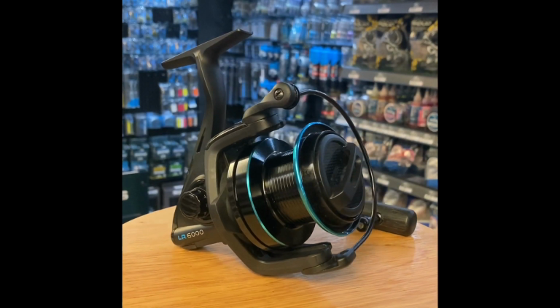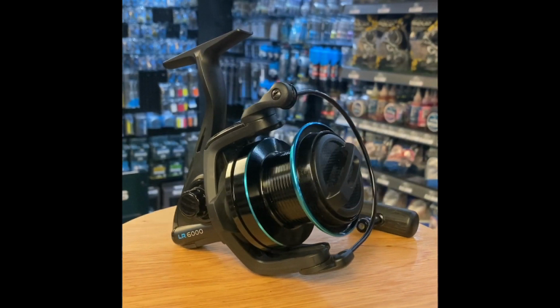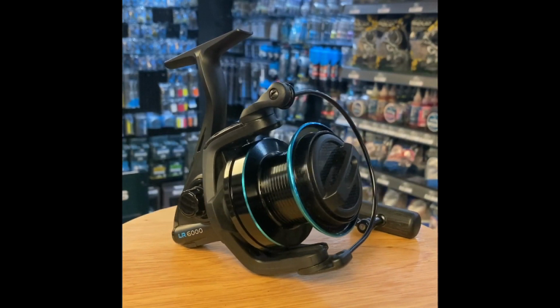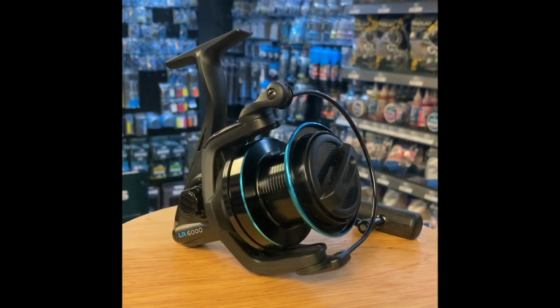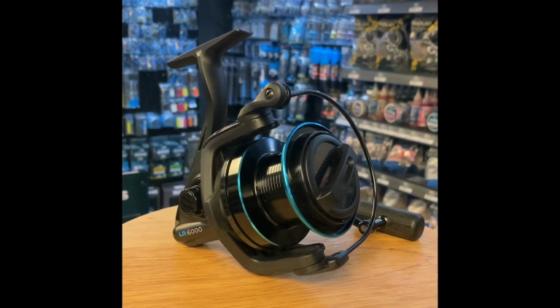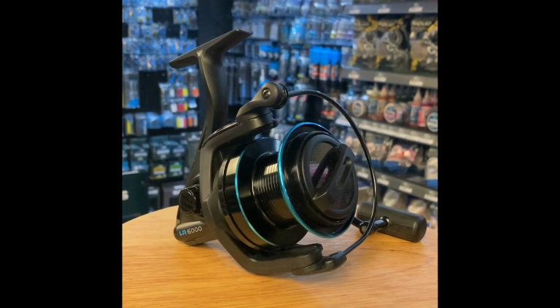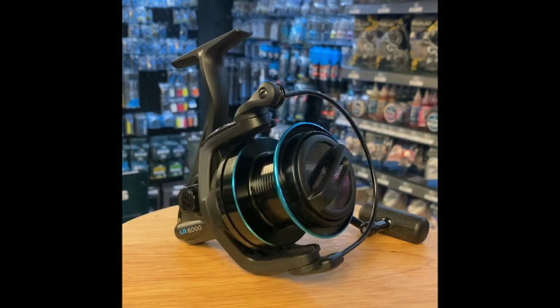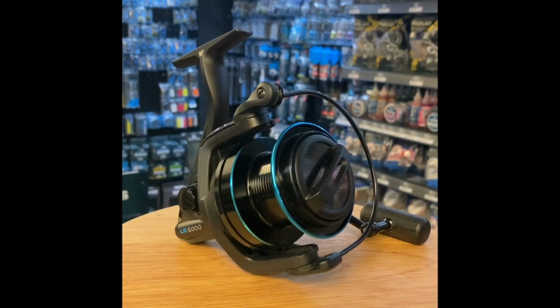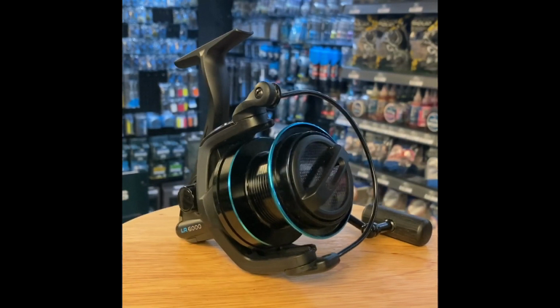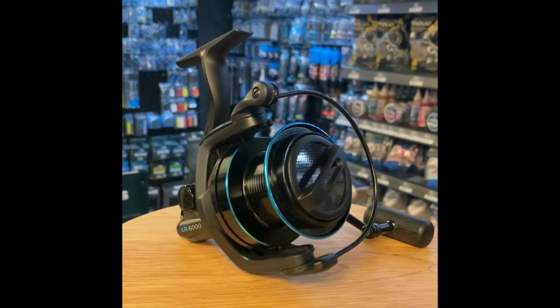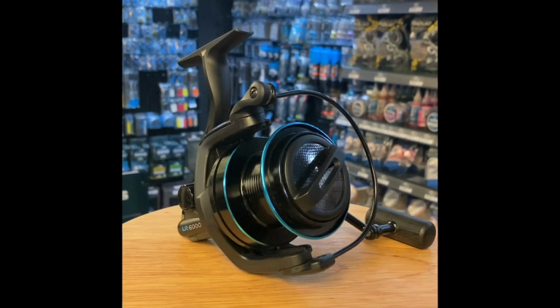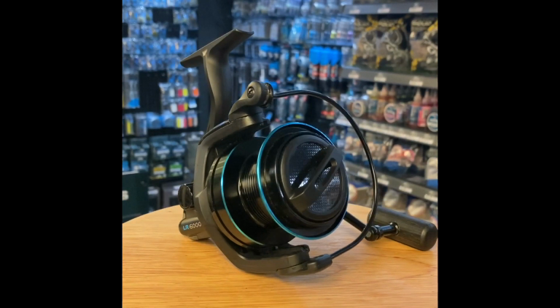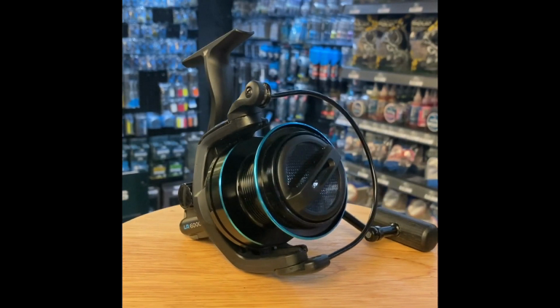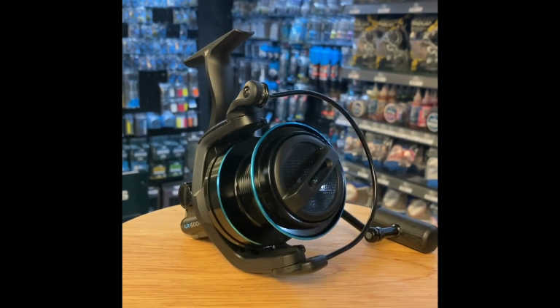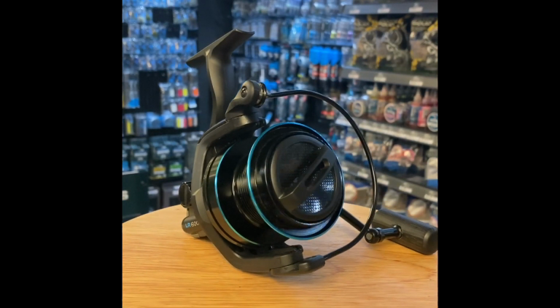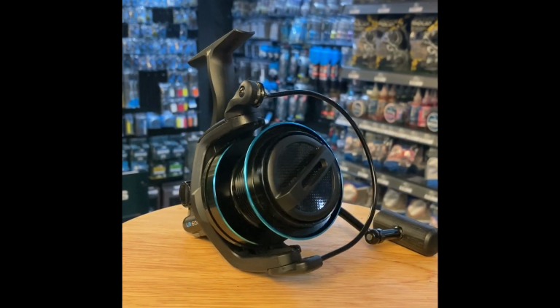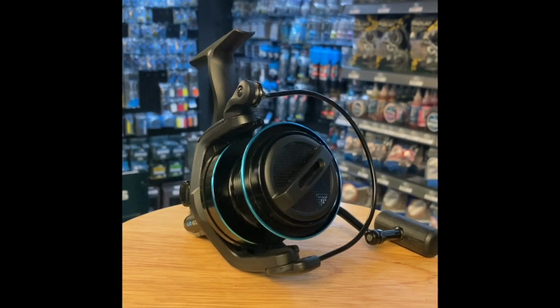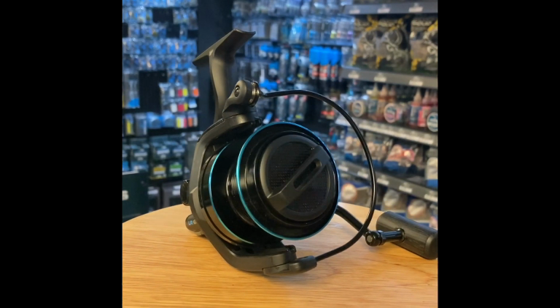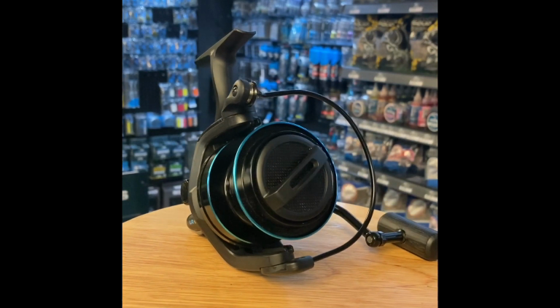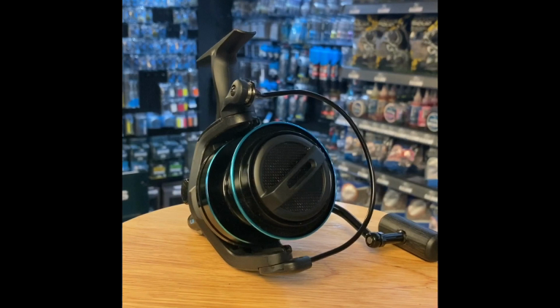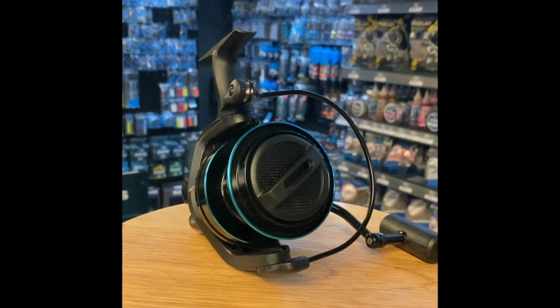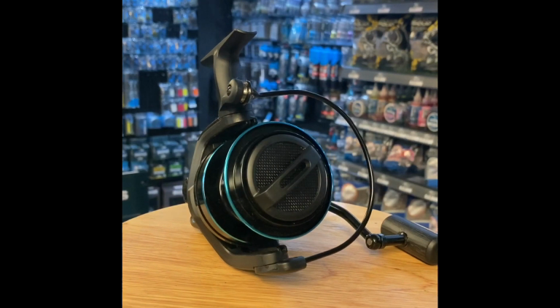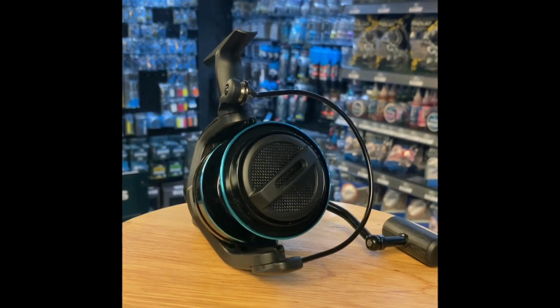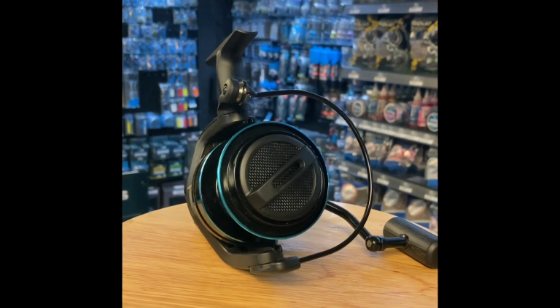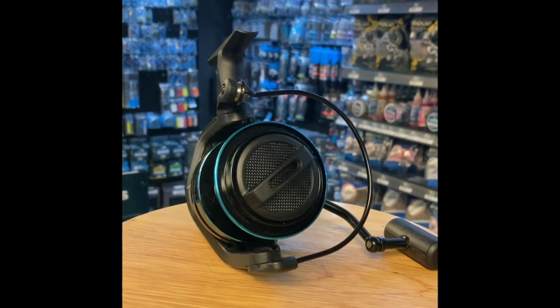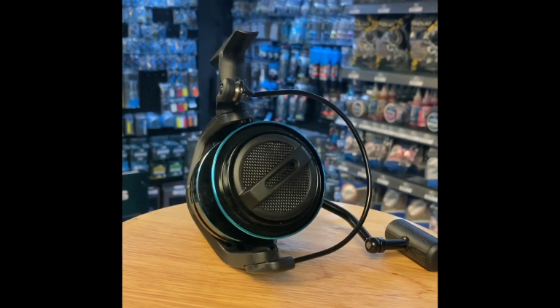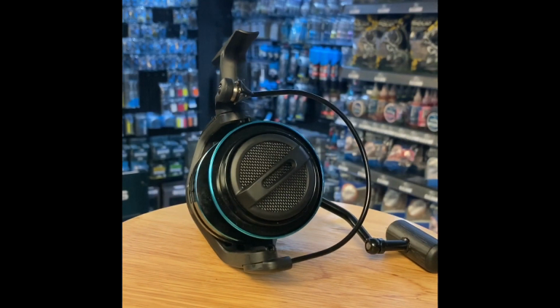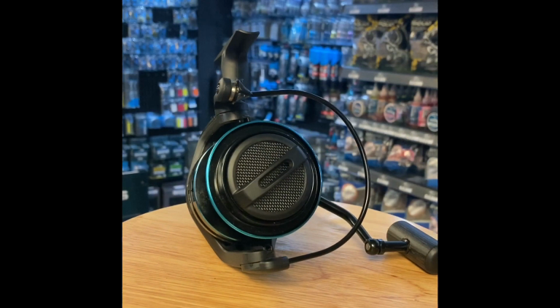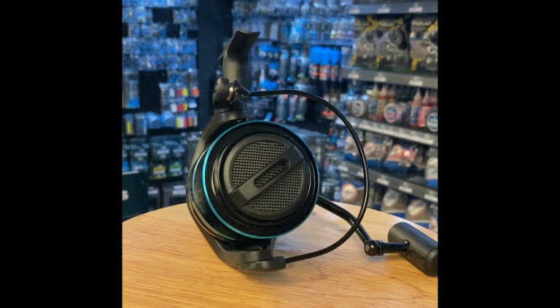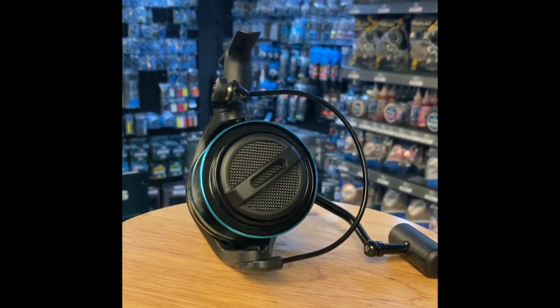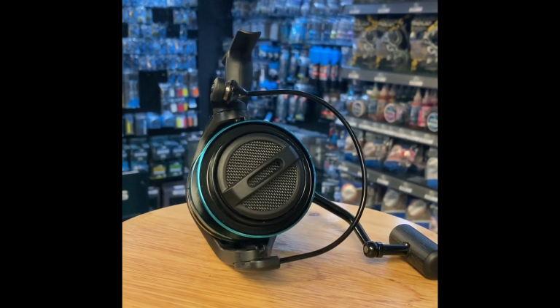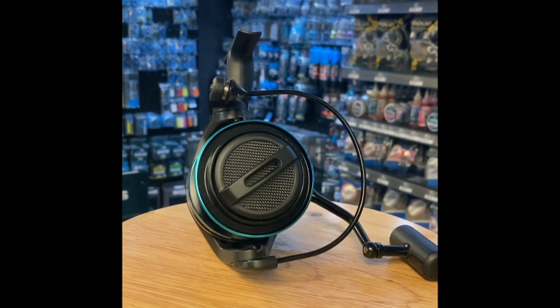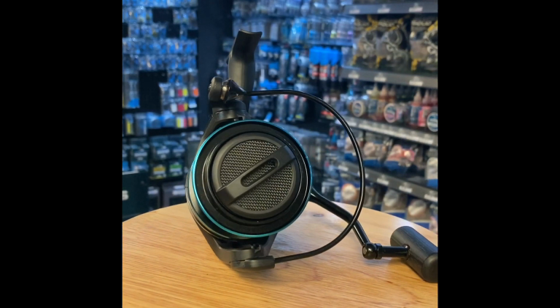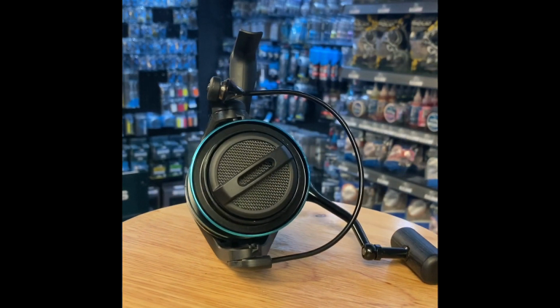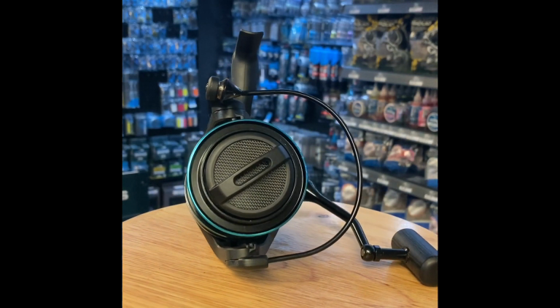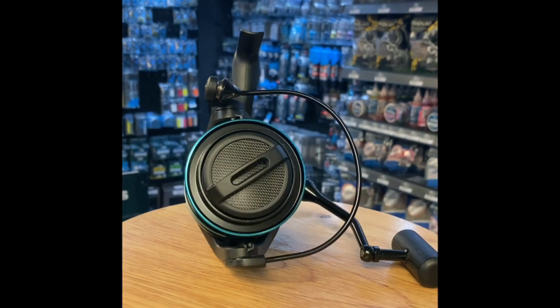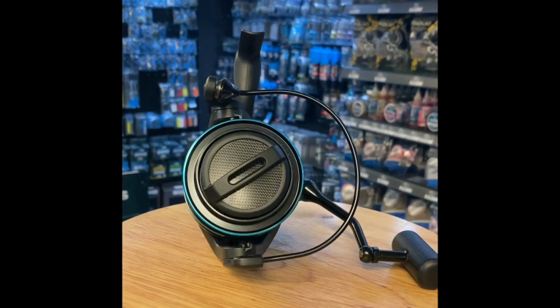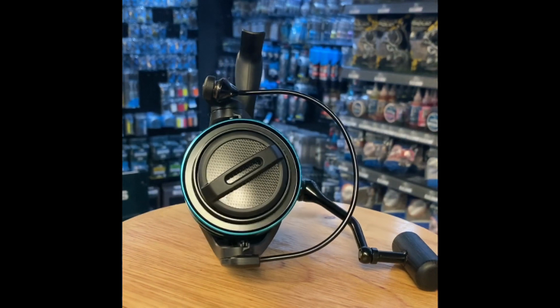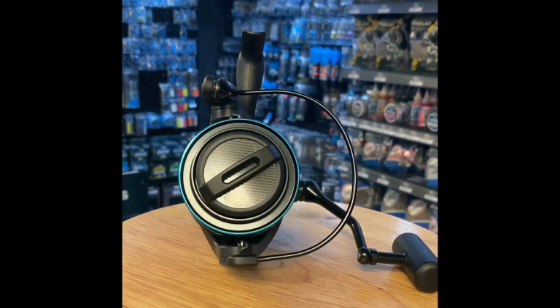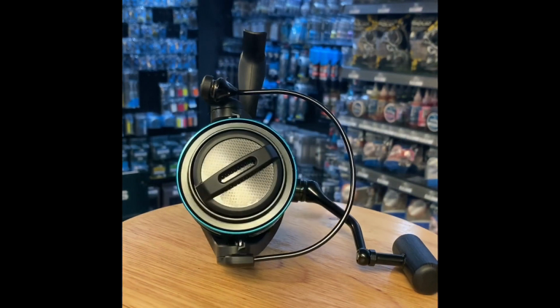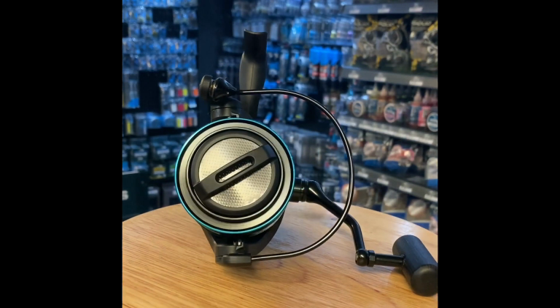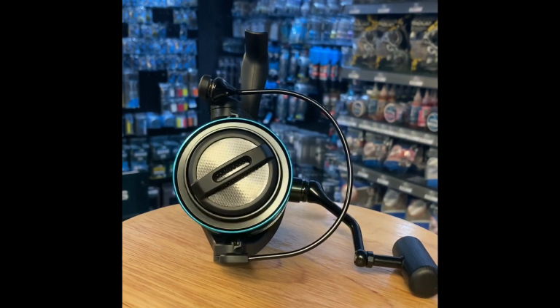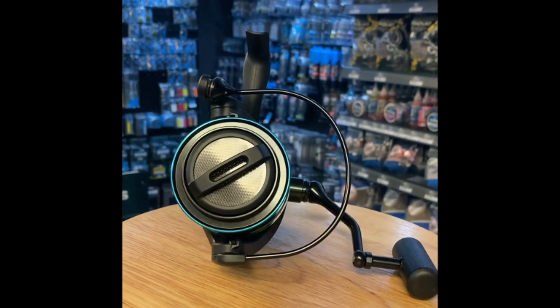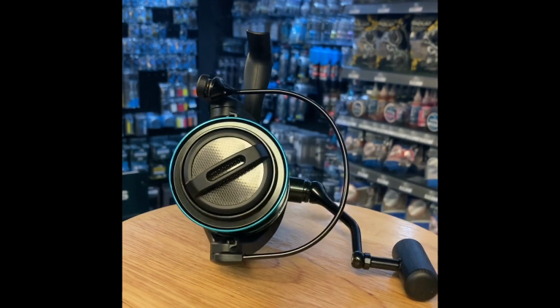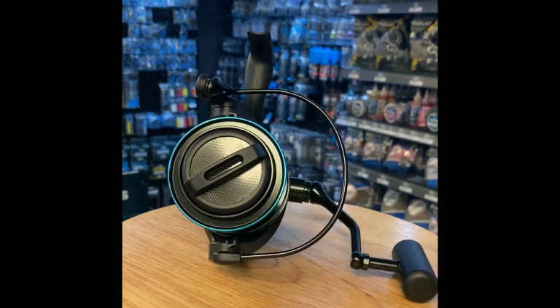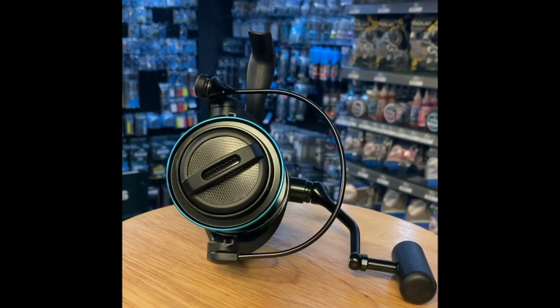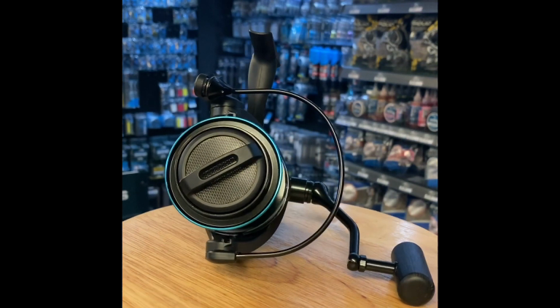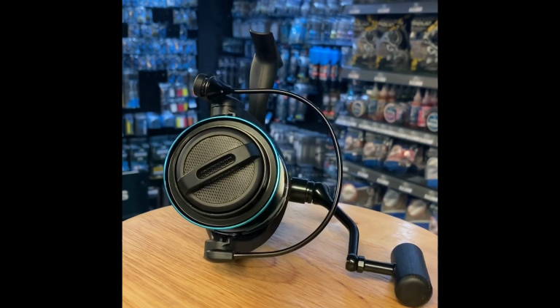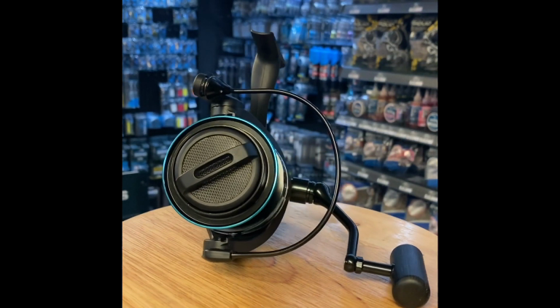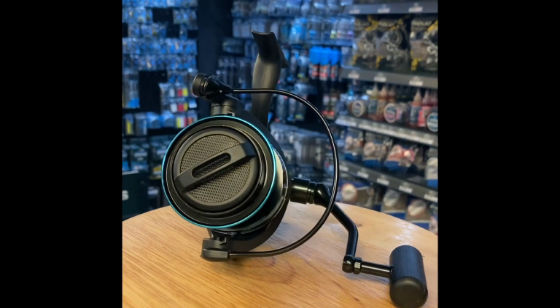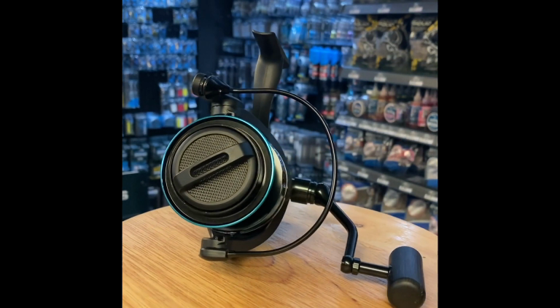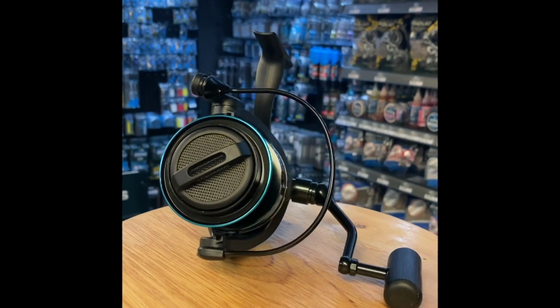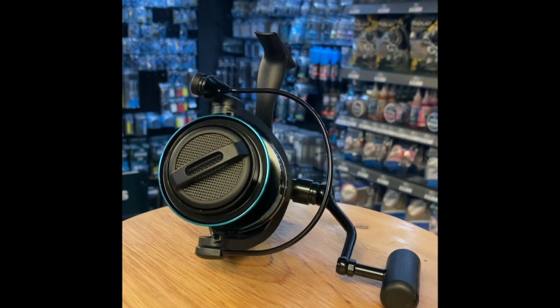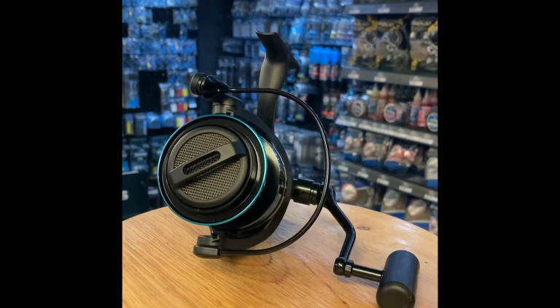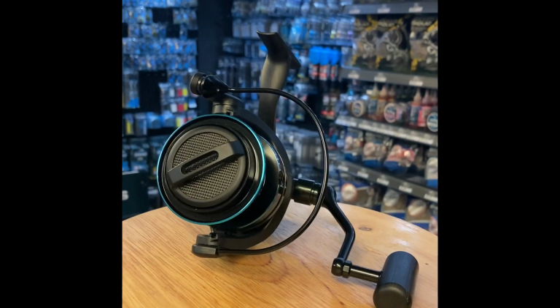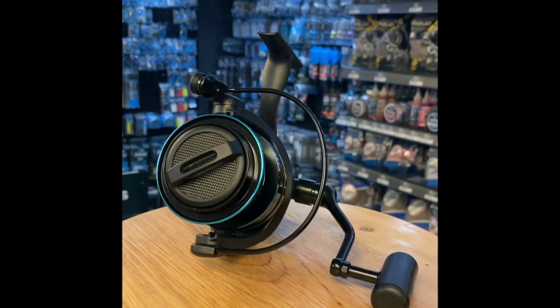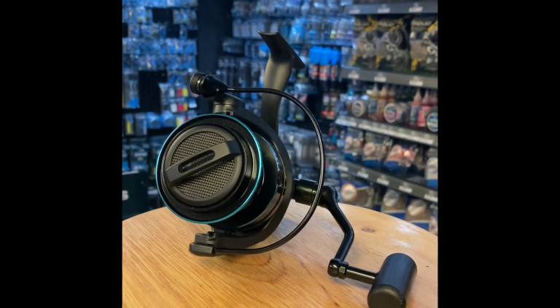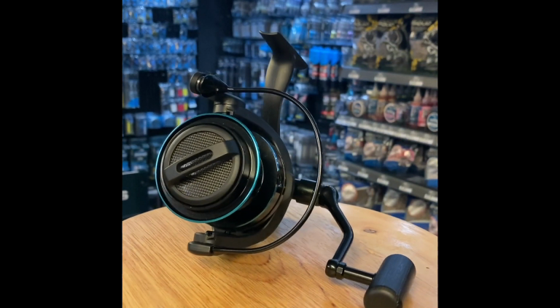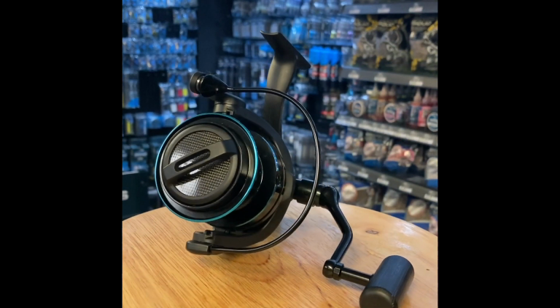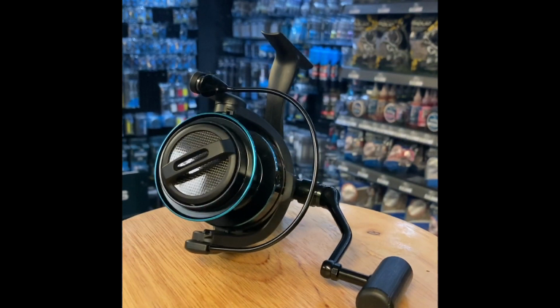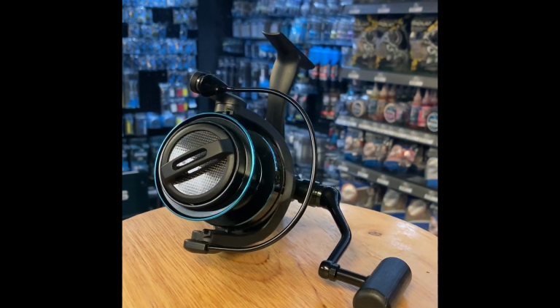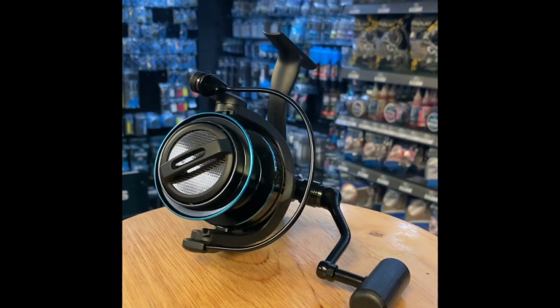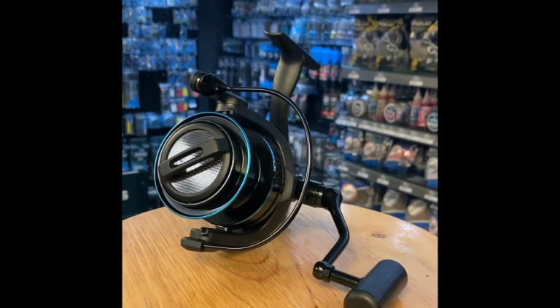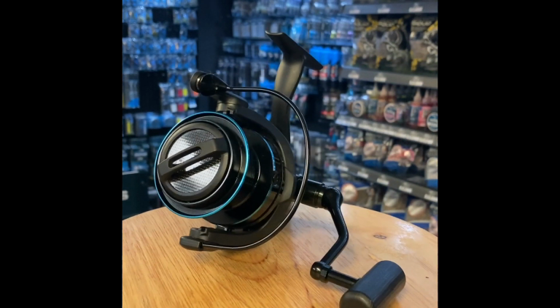The line capacity with 15lb 0.37mm Nash Bullet is 250m.